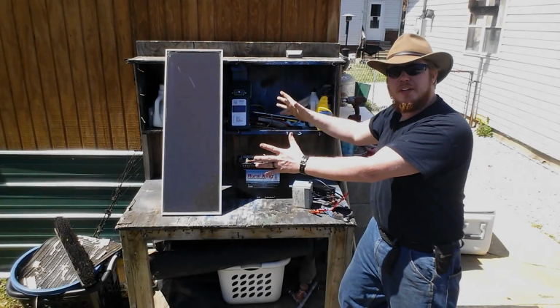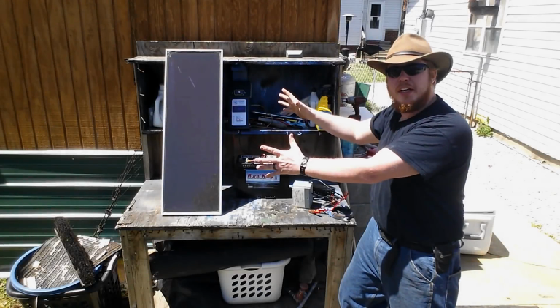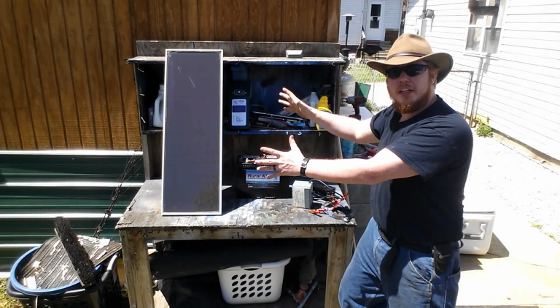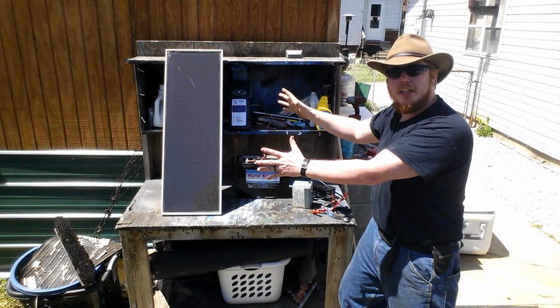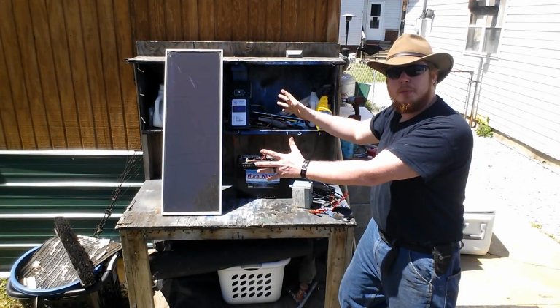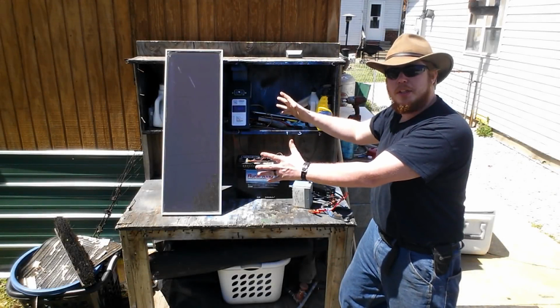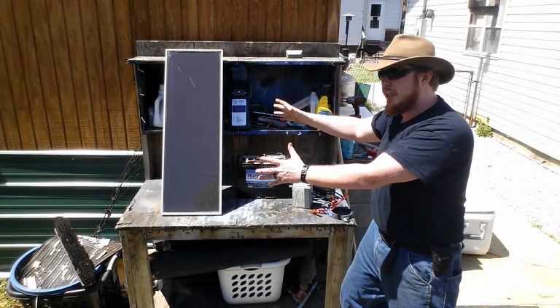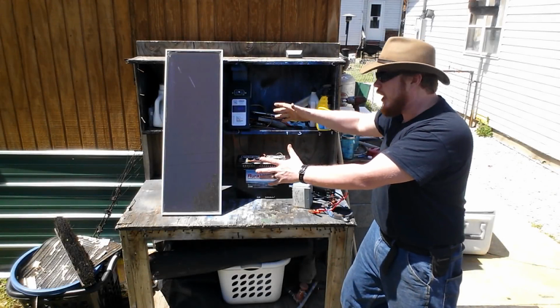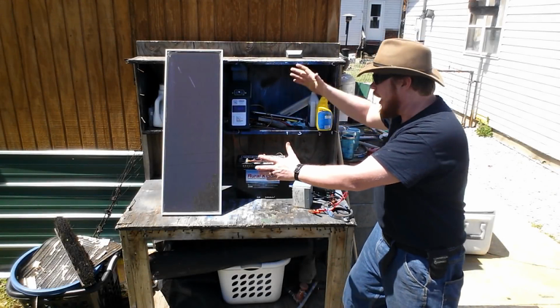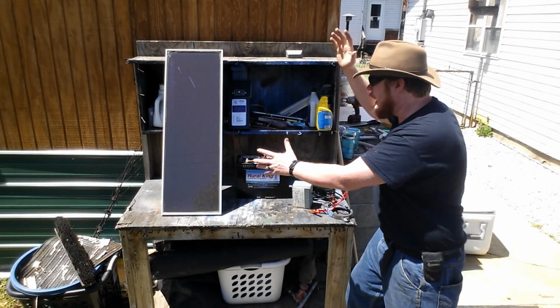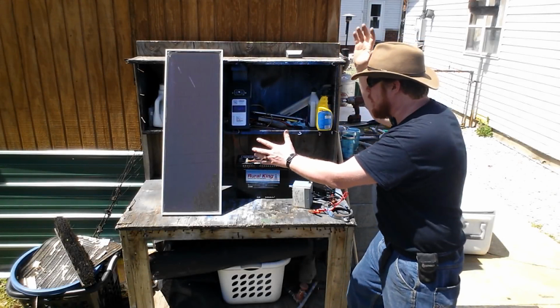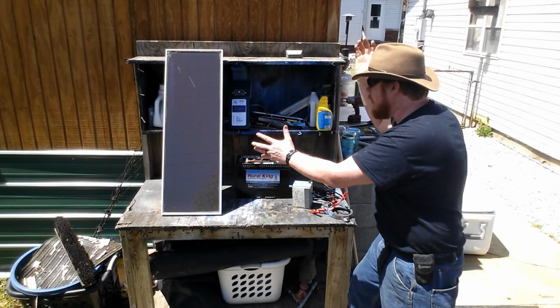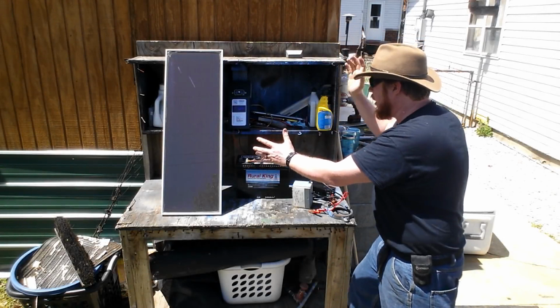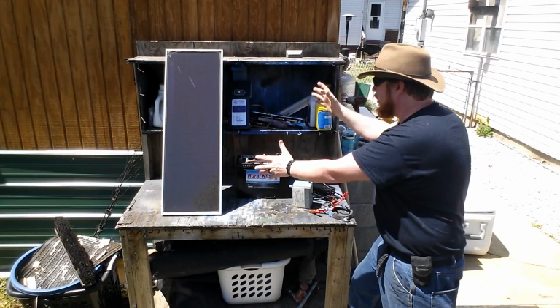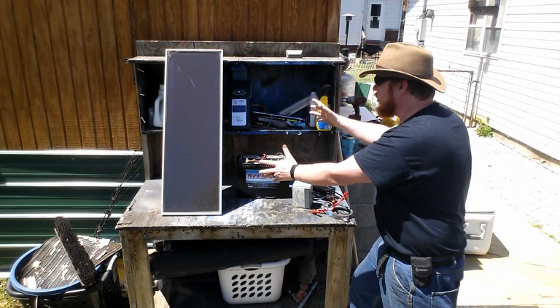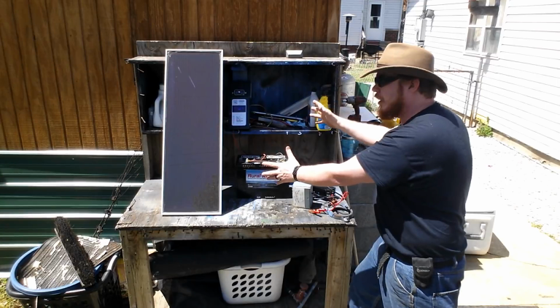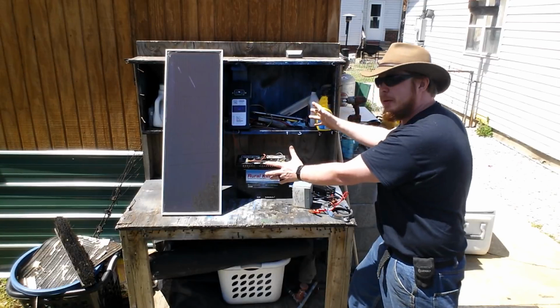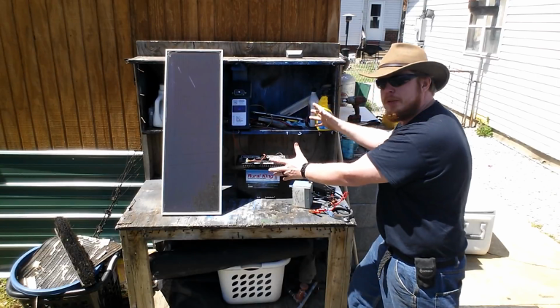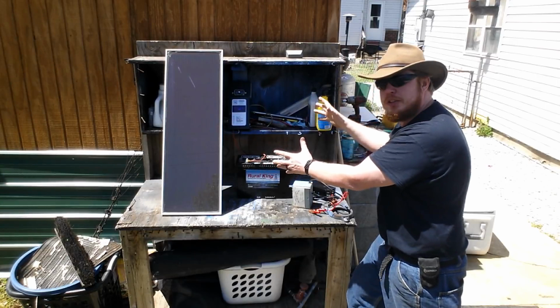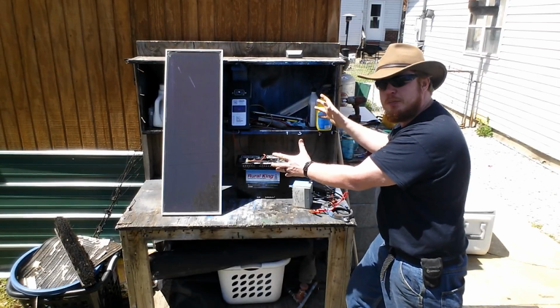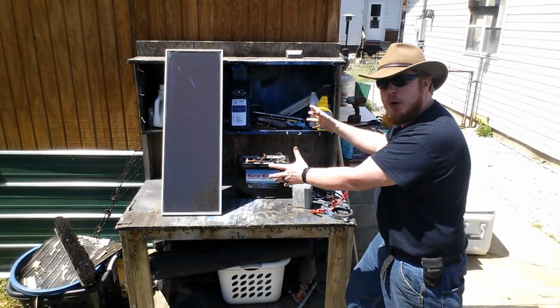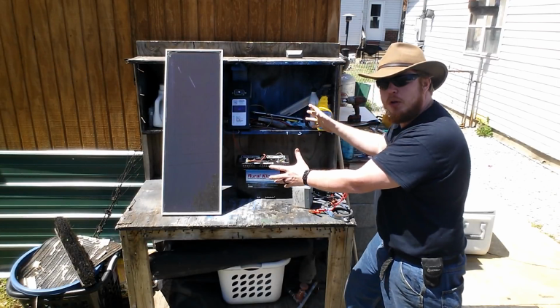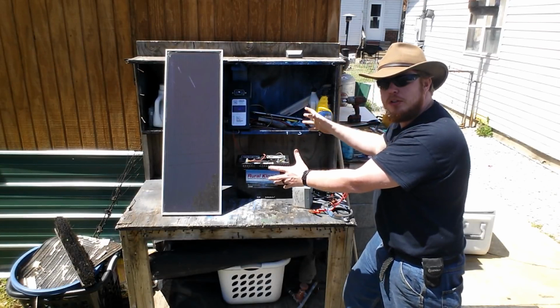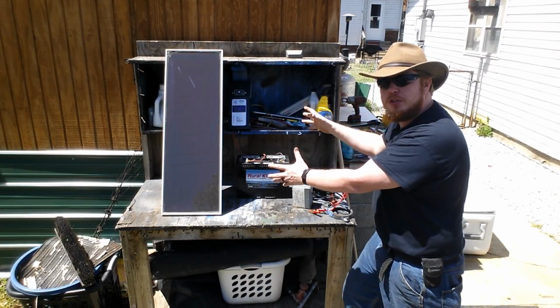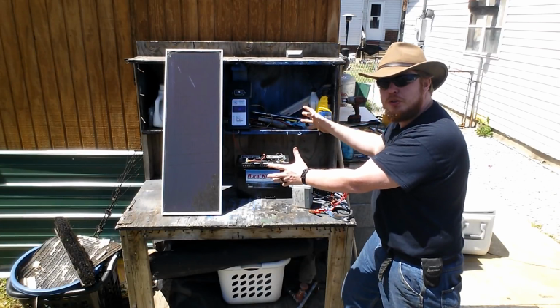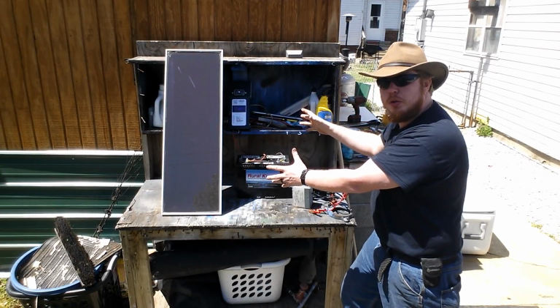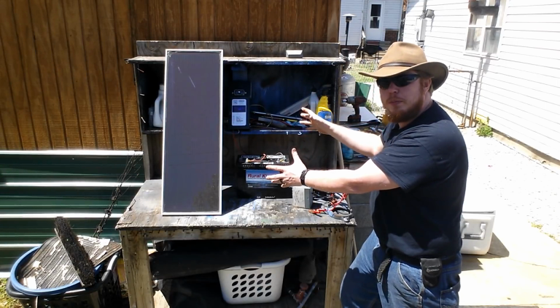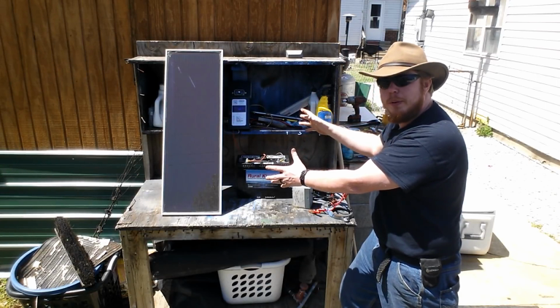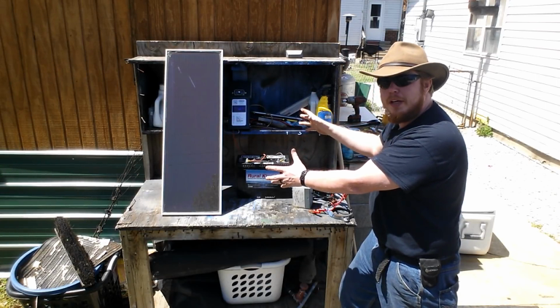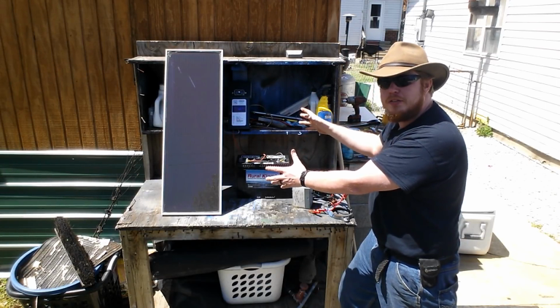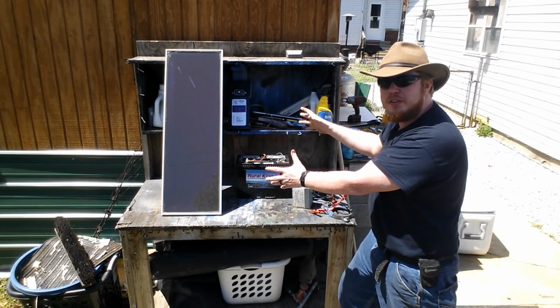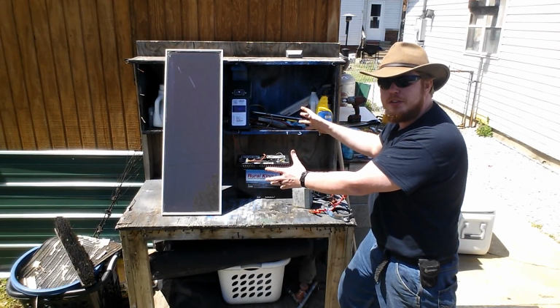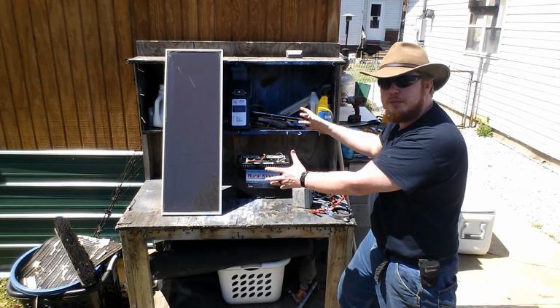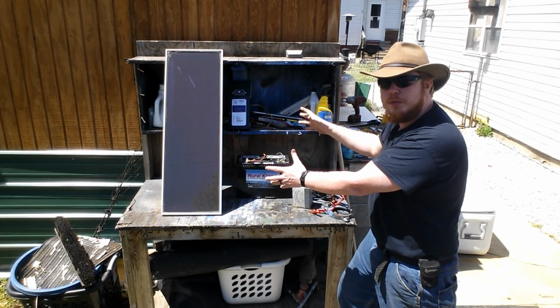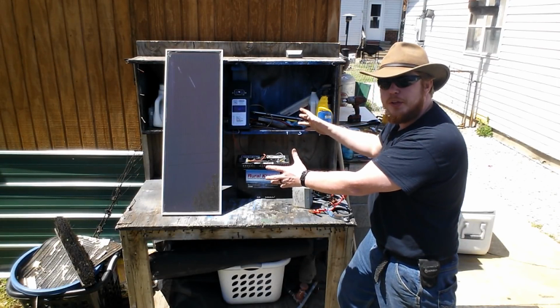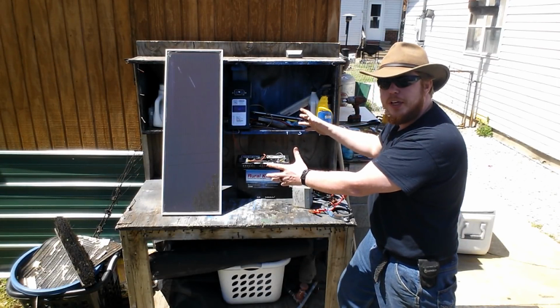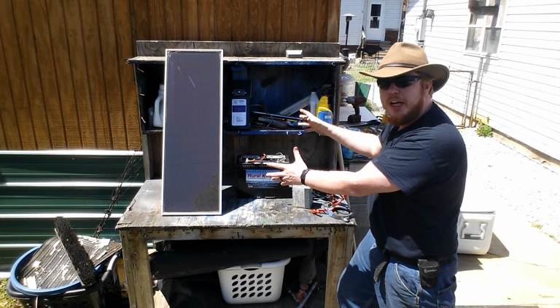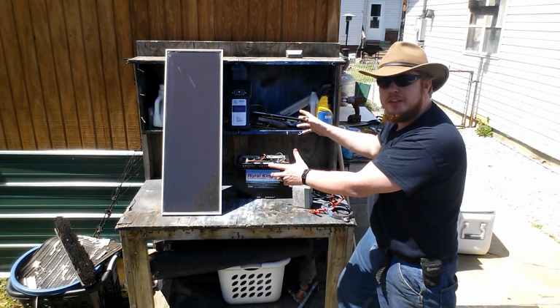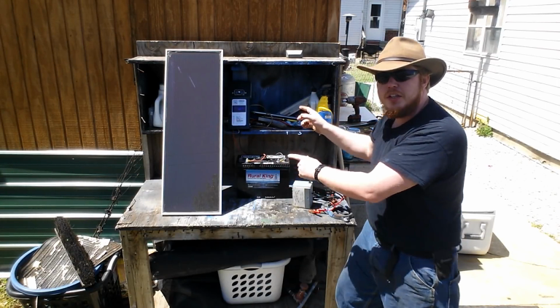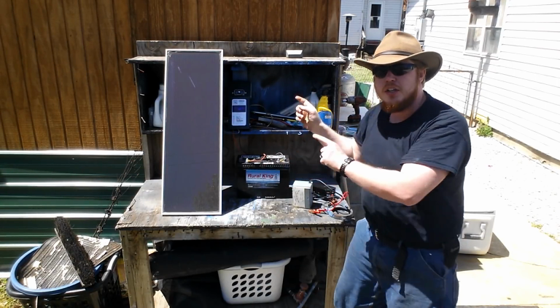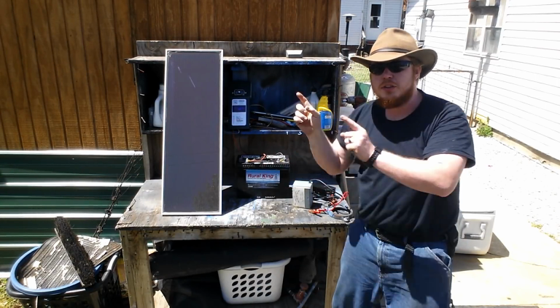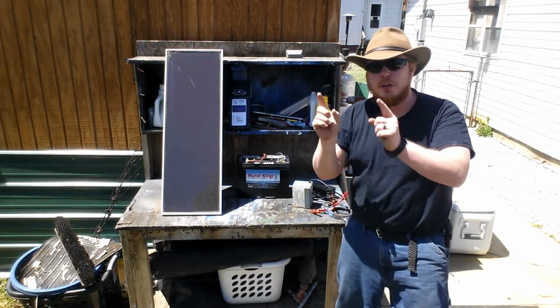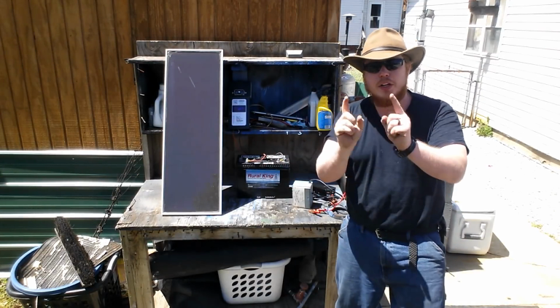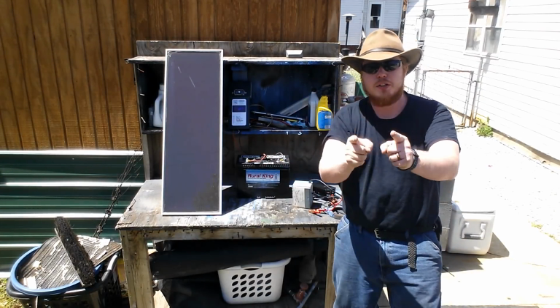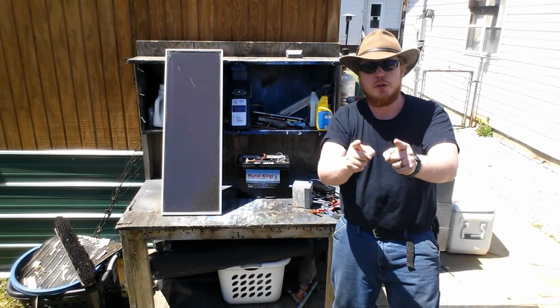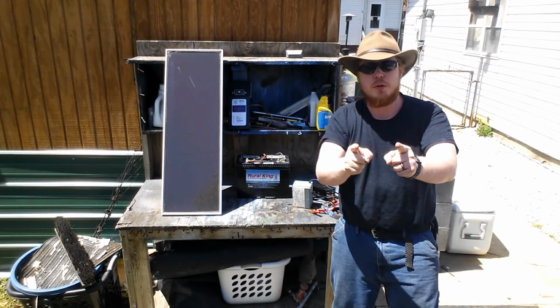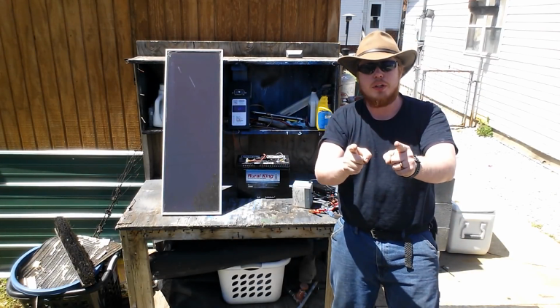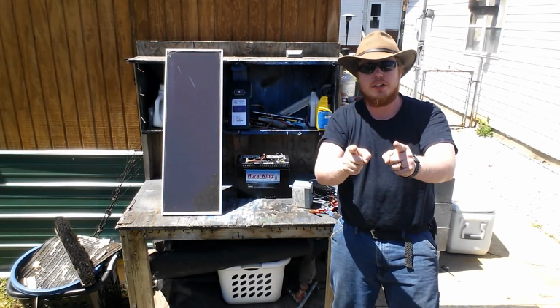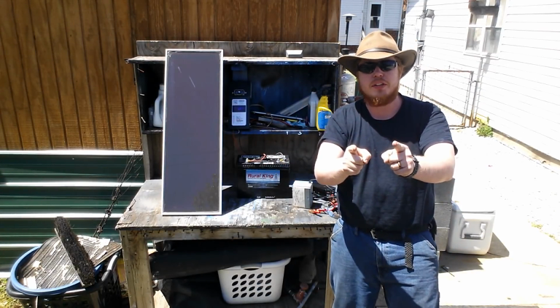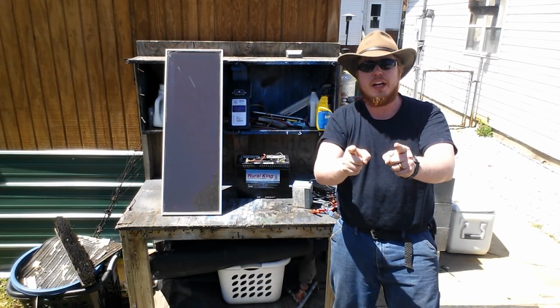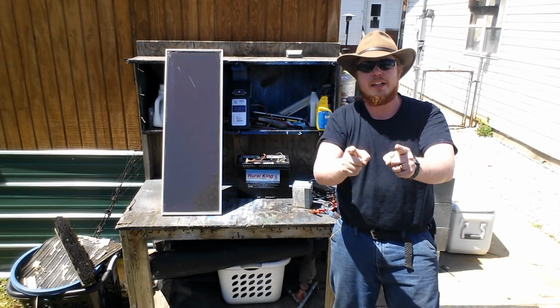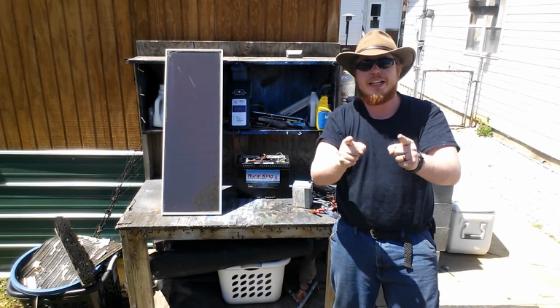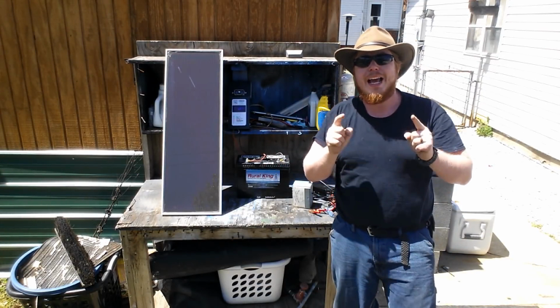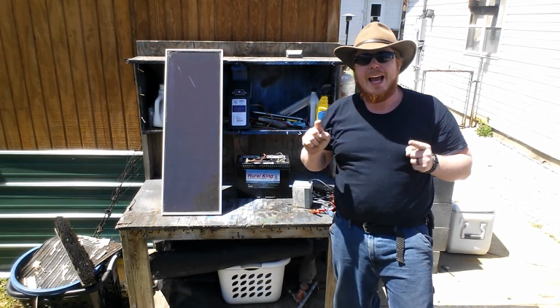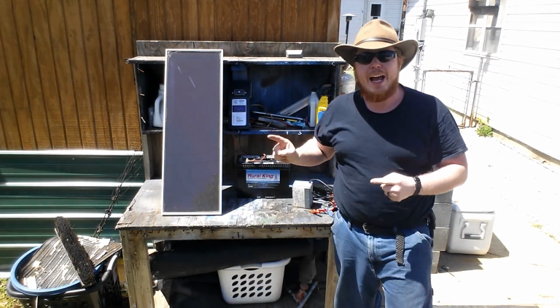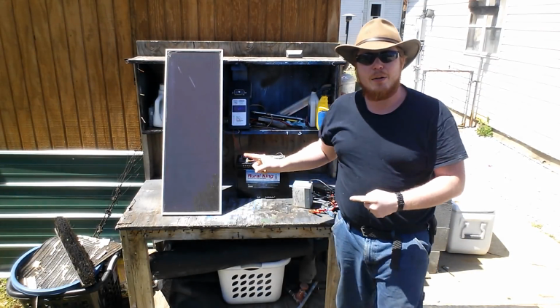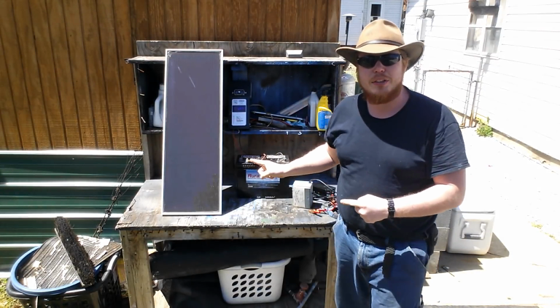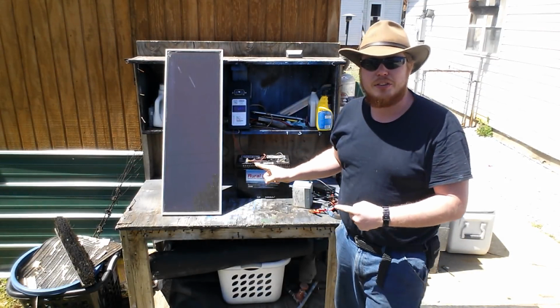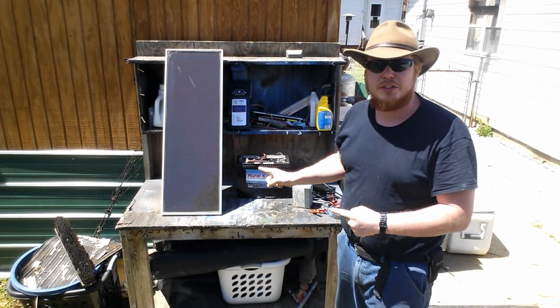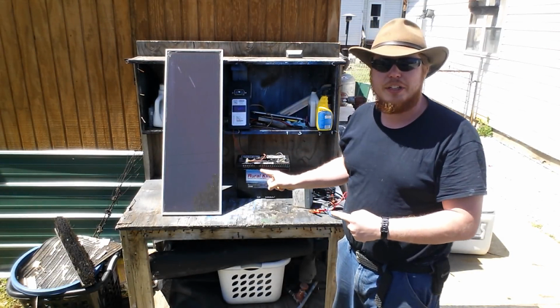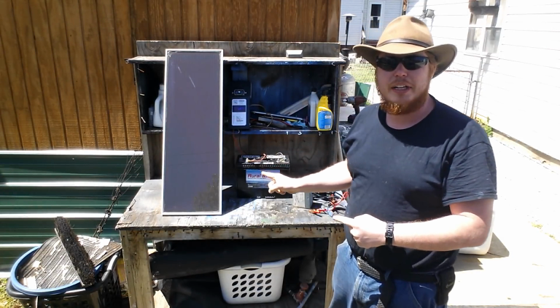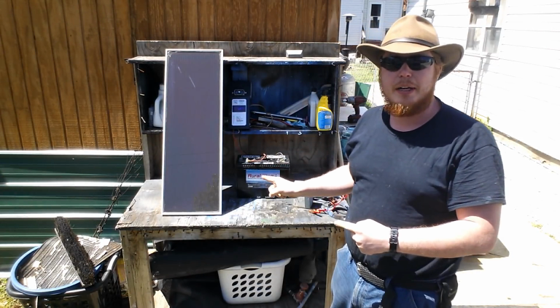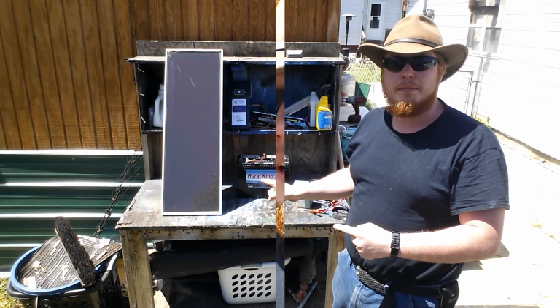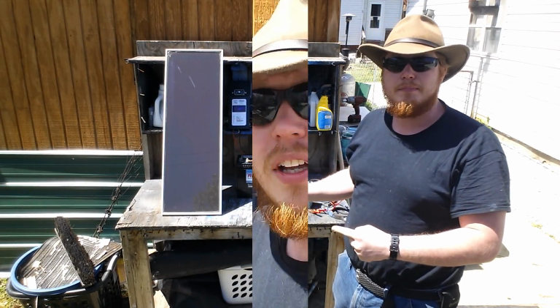I've taken the liberty and went ahead and set up a small little solar panel system for you guys, so I can show you exactly how these are set up.